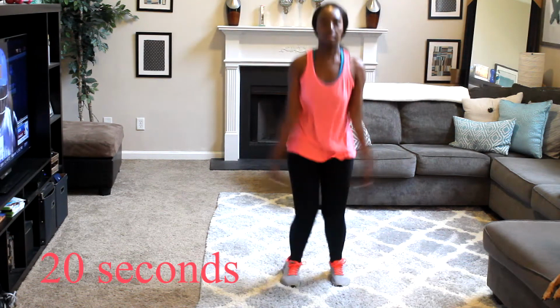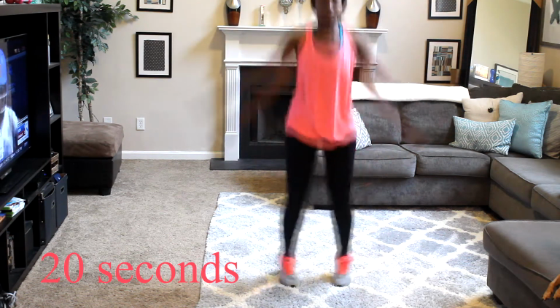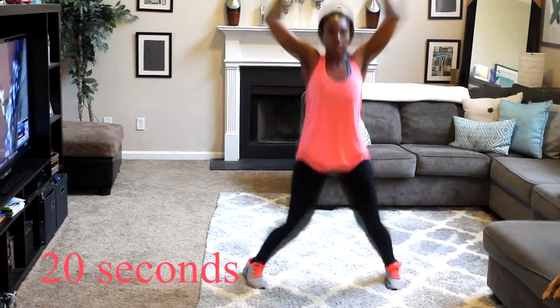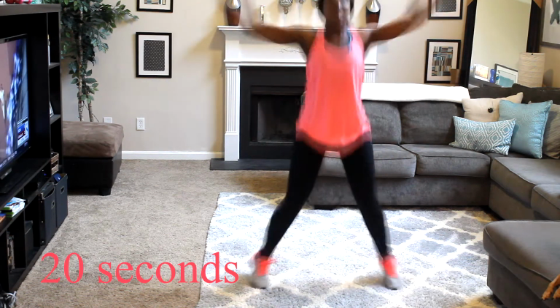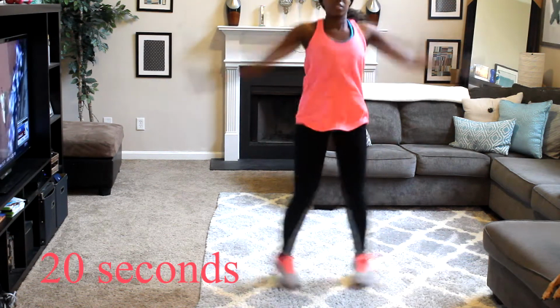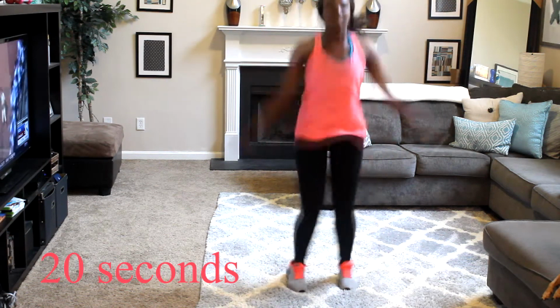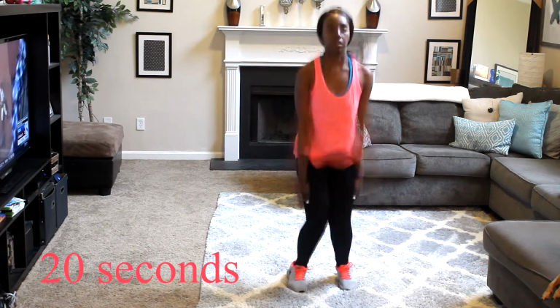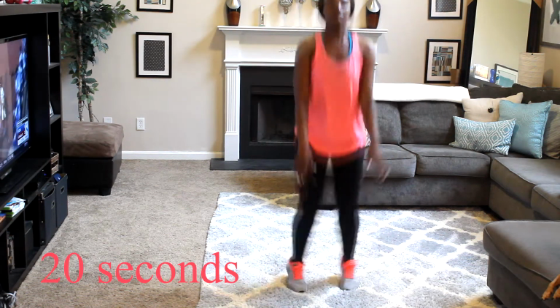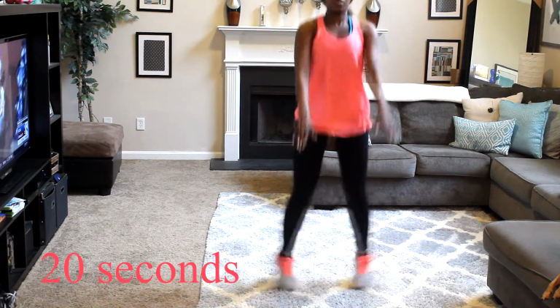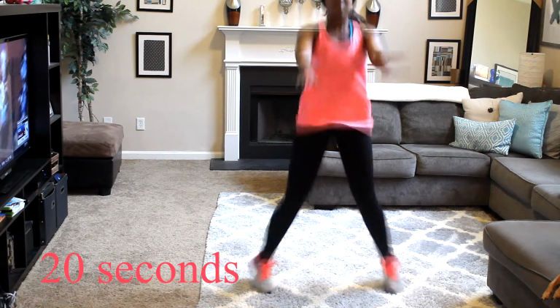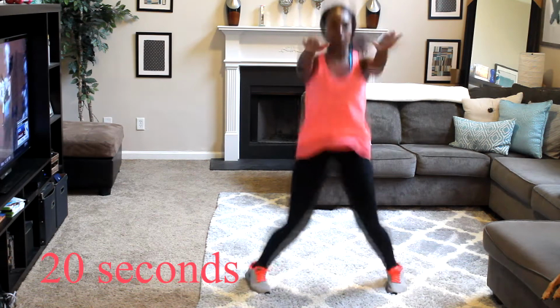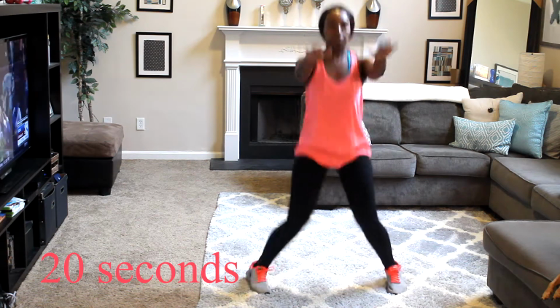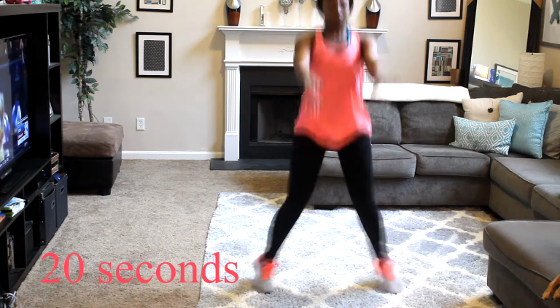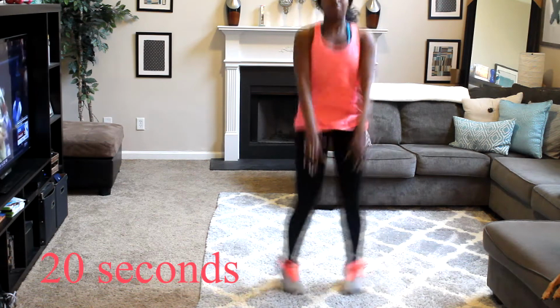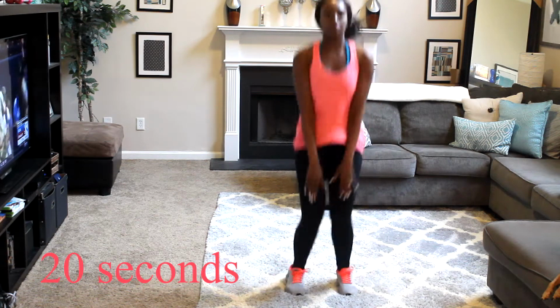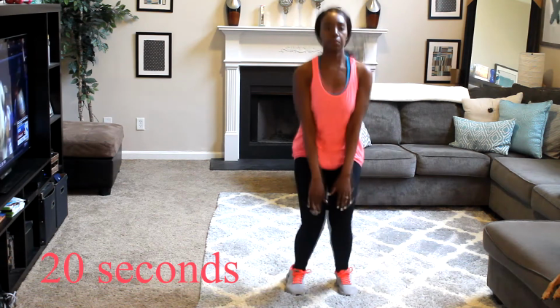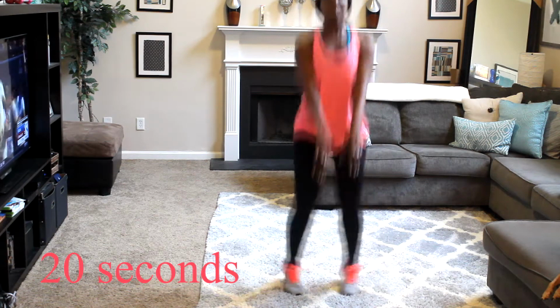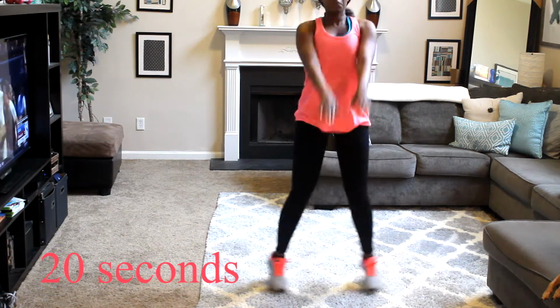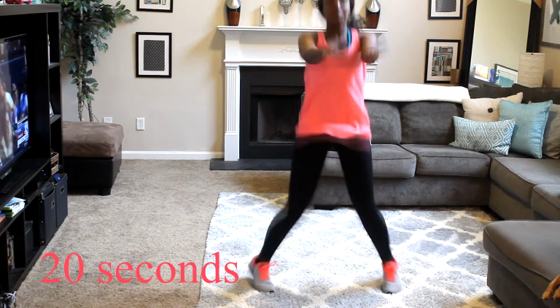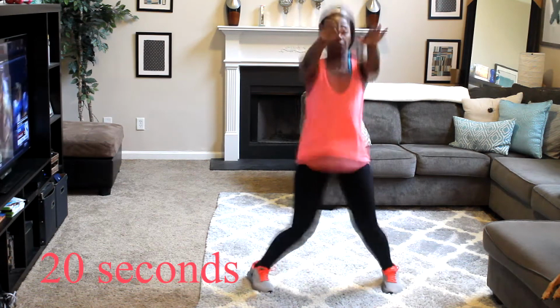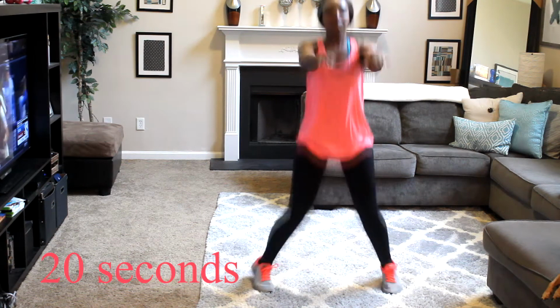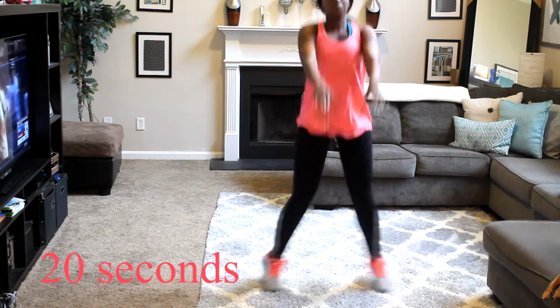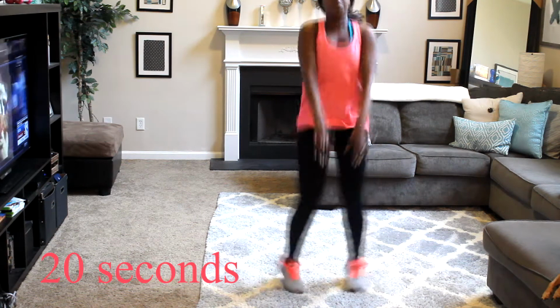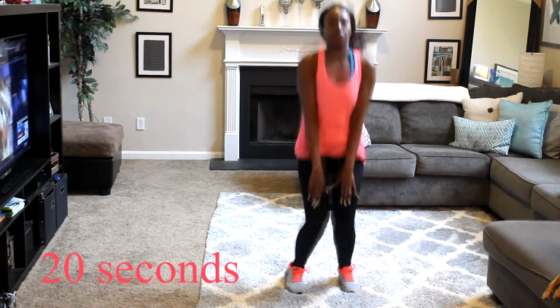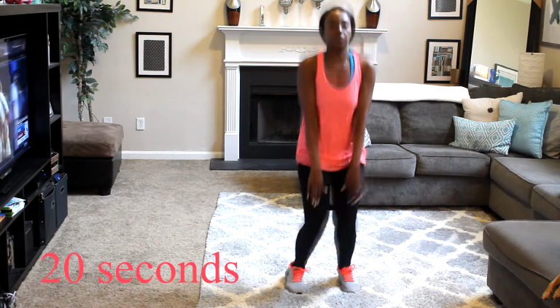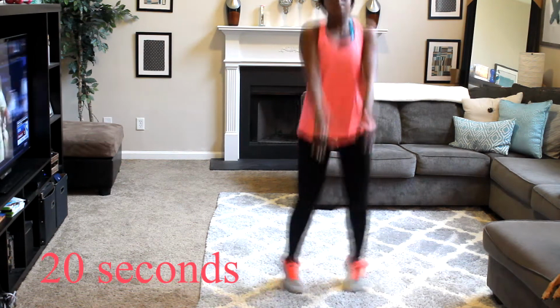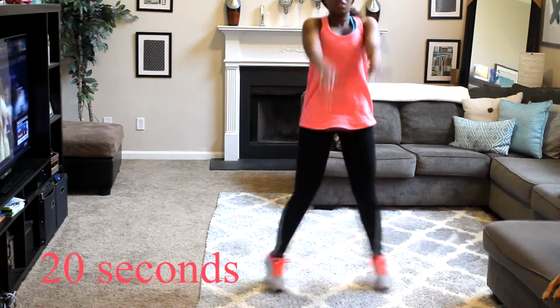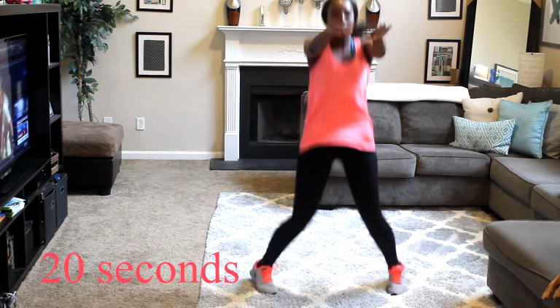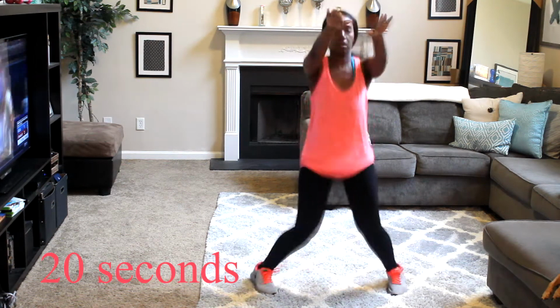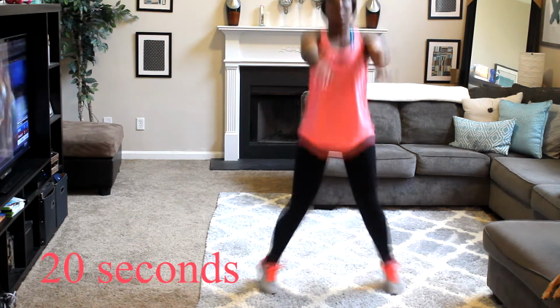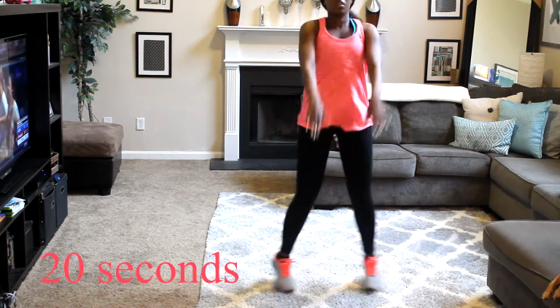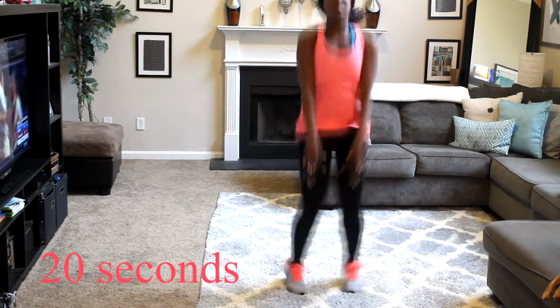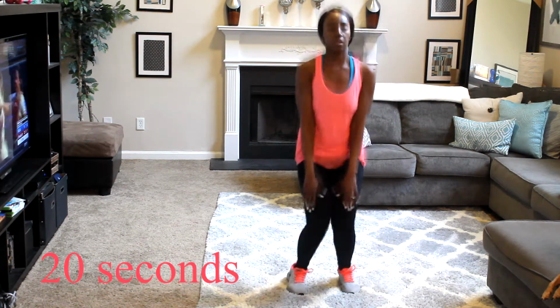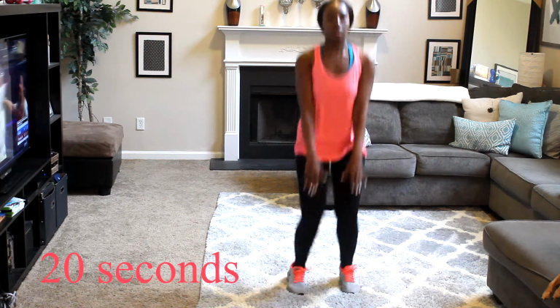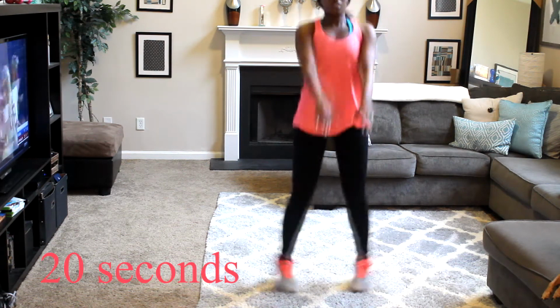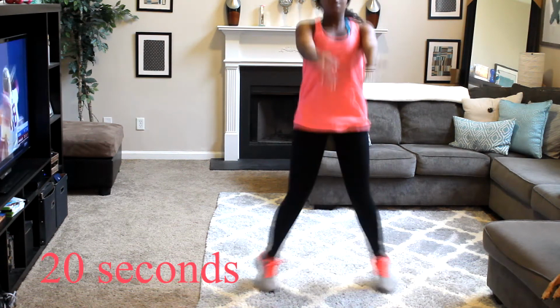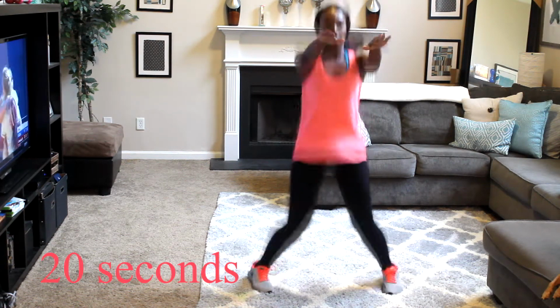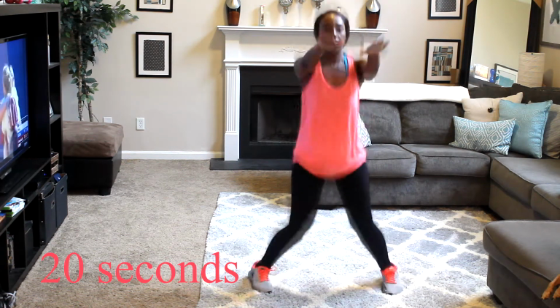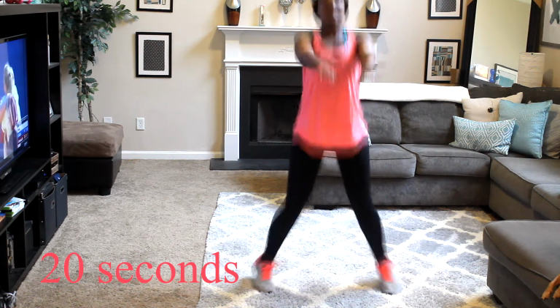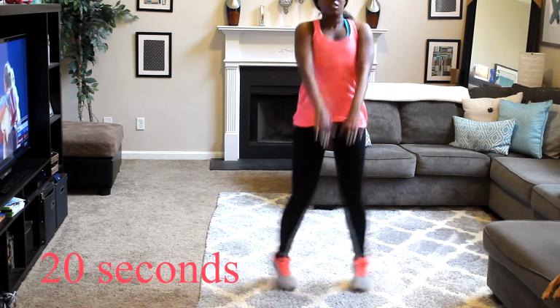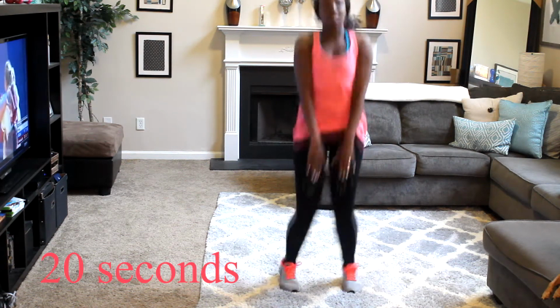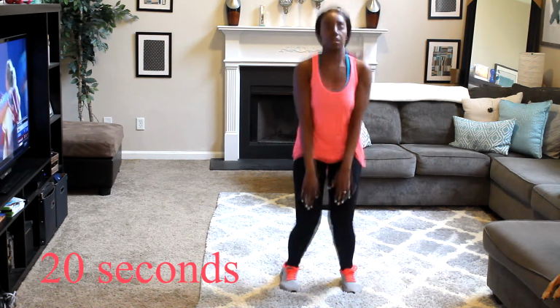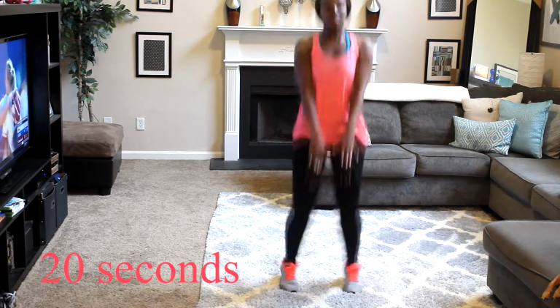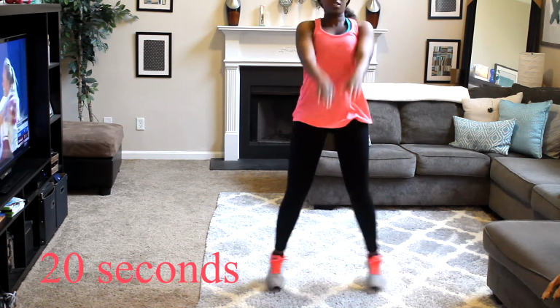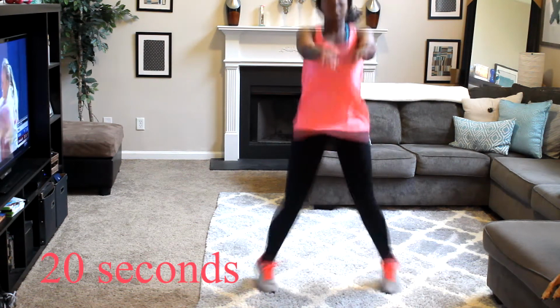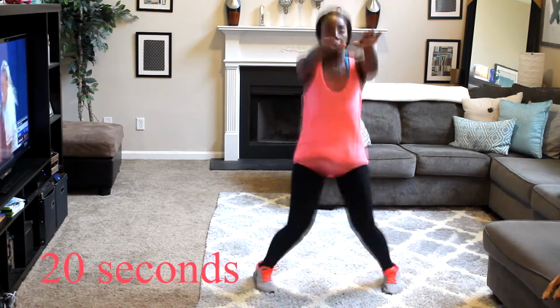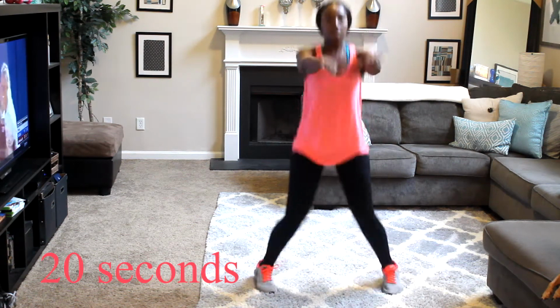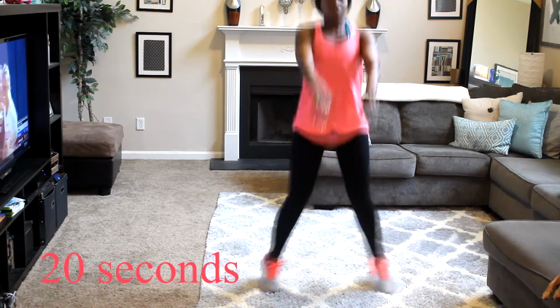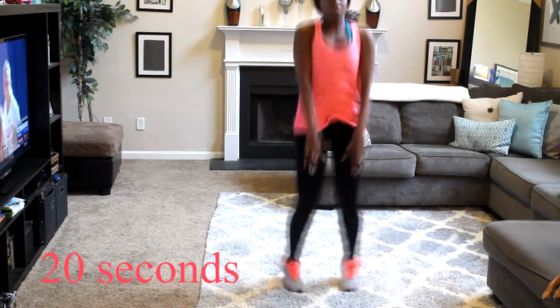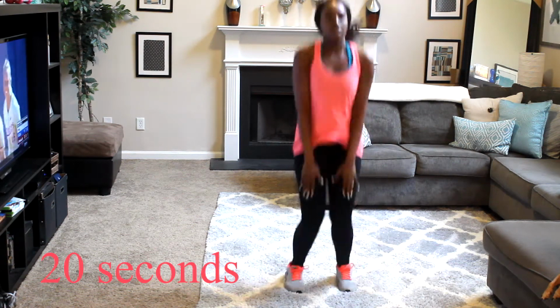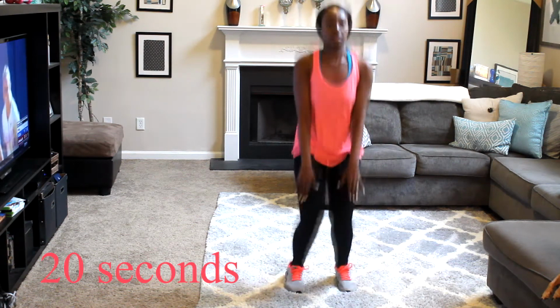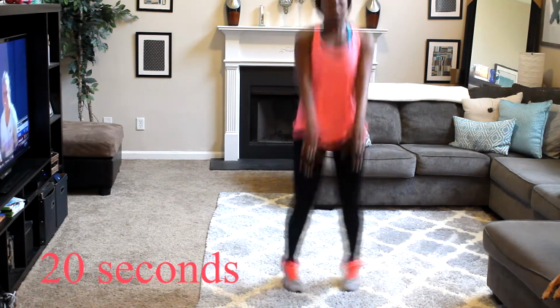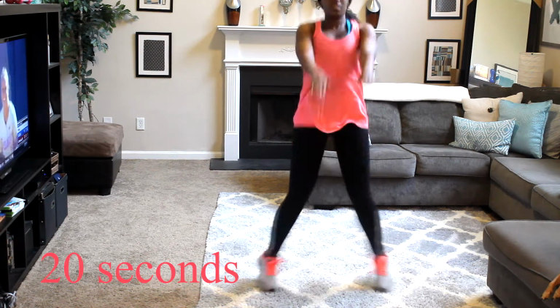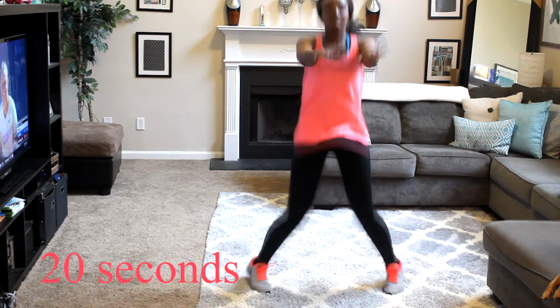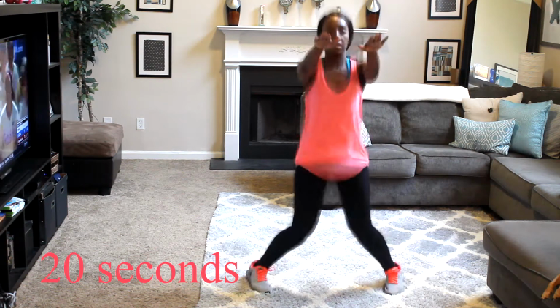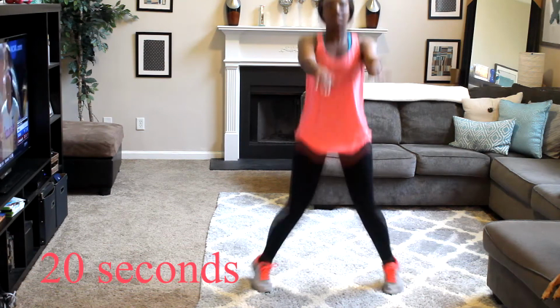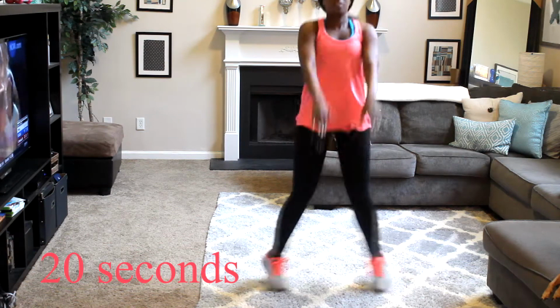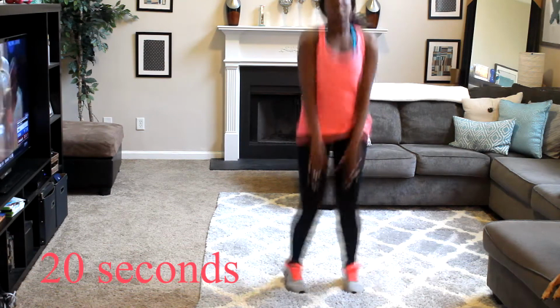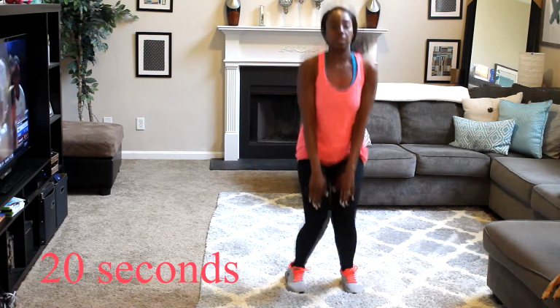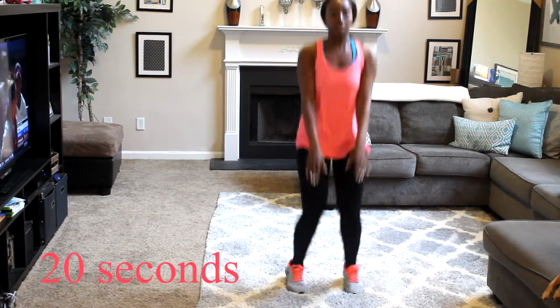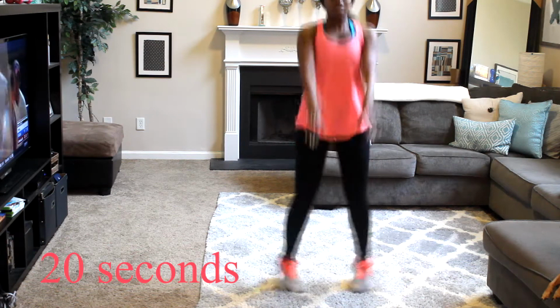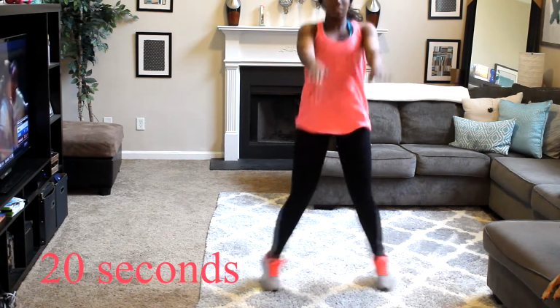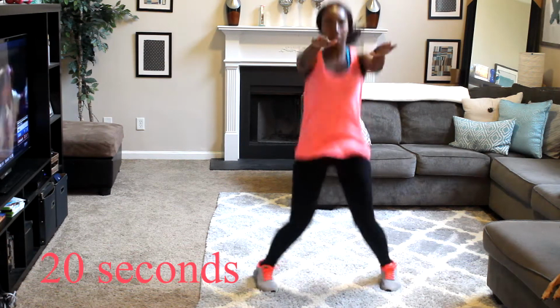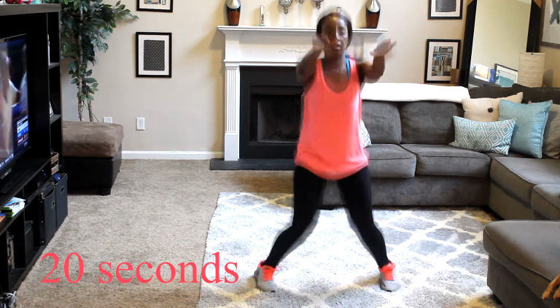Now we're going to do flapjacks. Flapjacks are the same as jumping jacks except you're going to bring your arms straight forward to shoulder length instead of overhead.